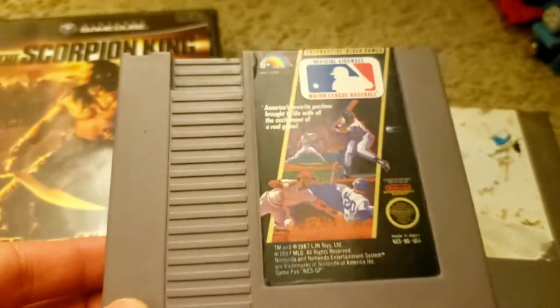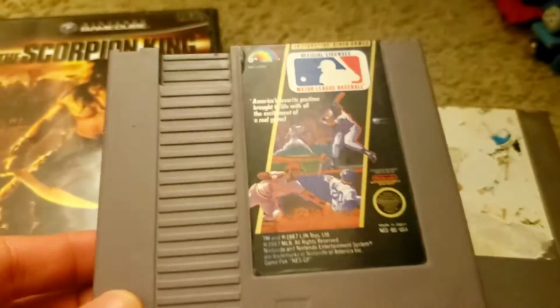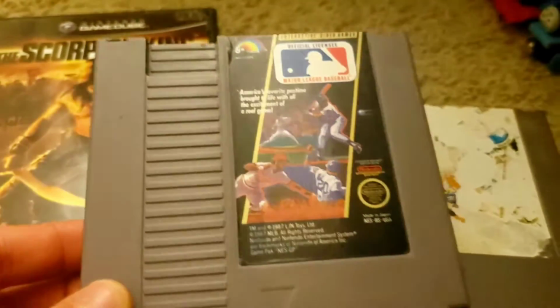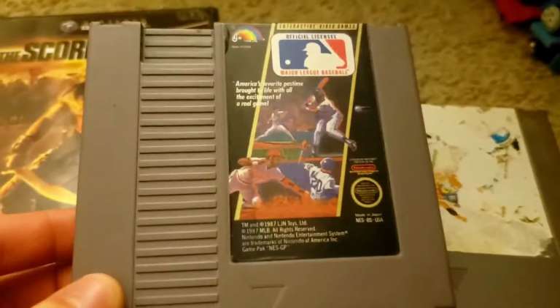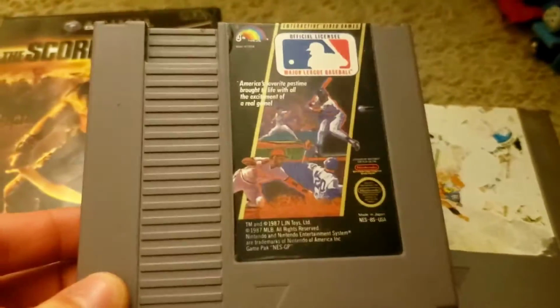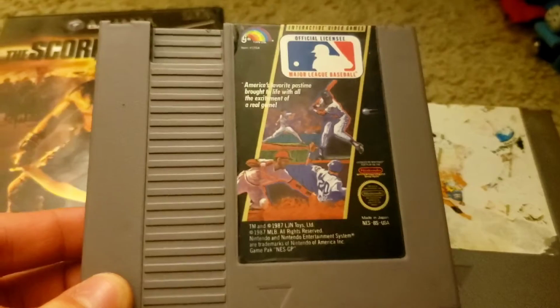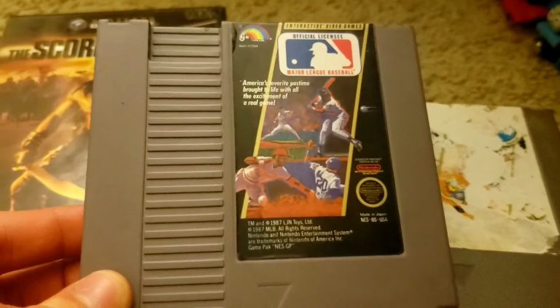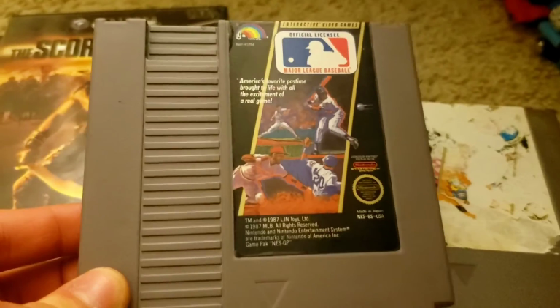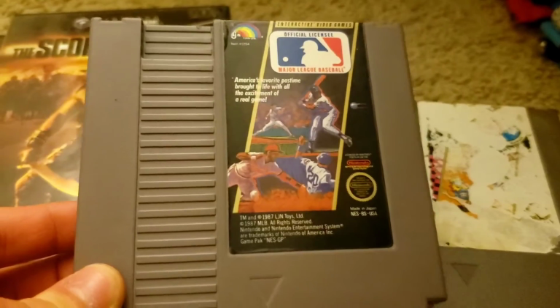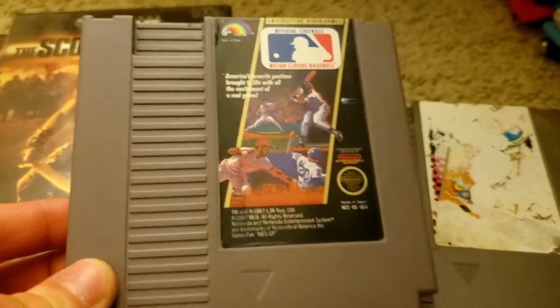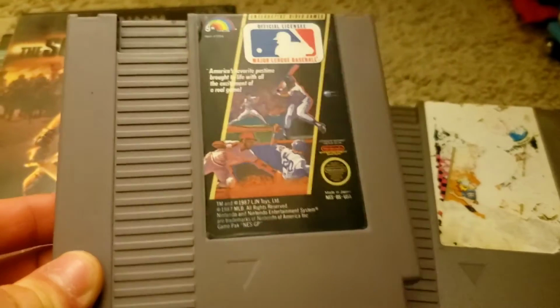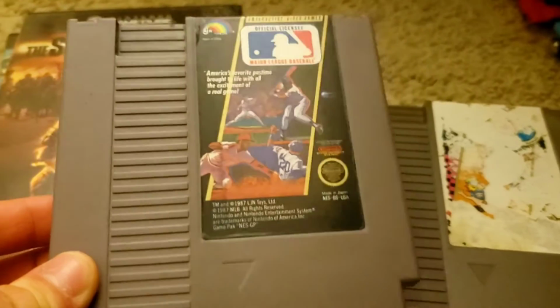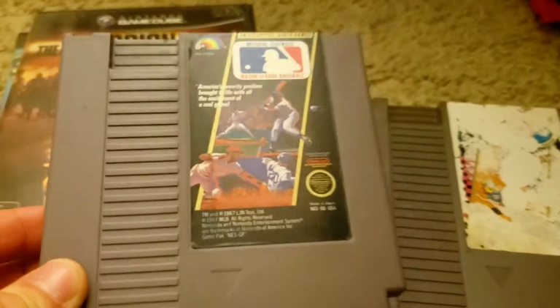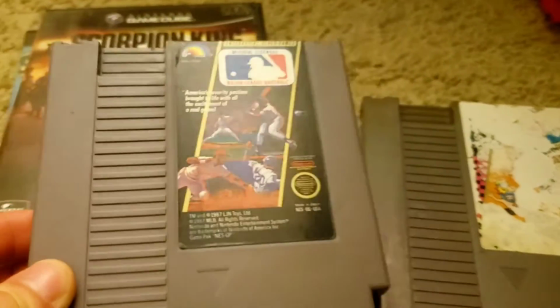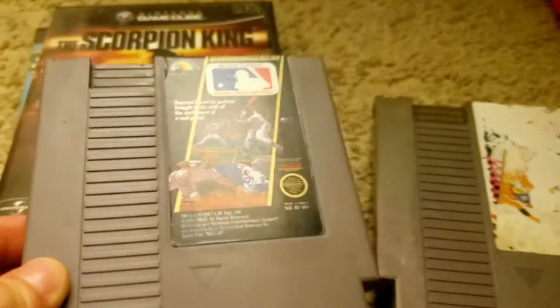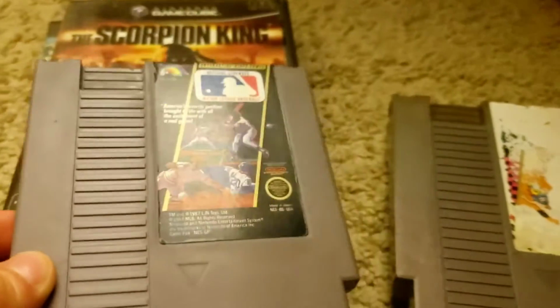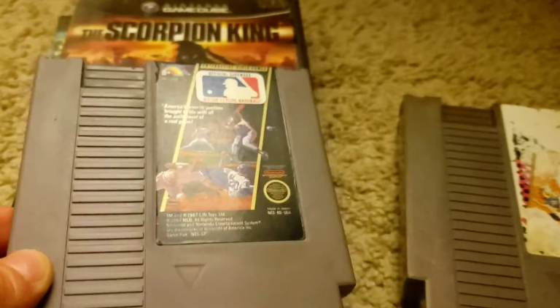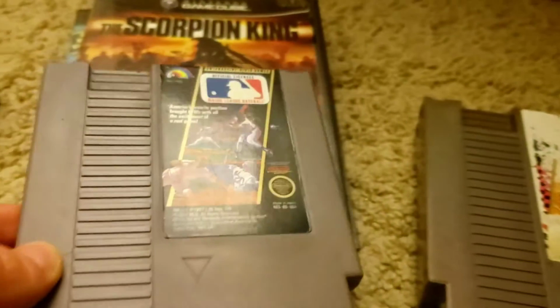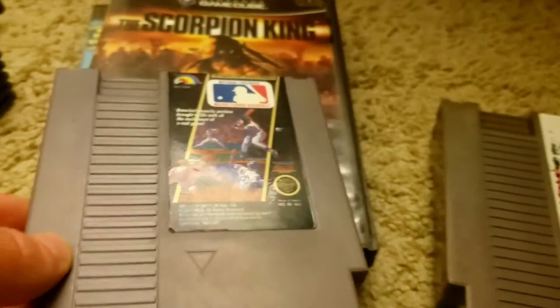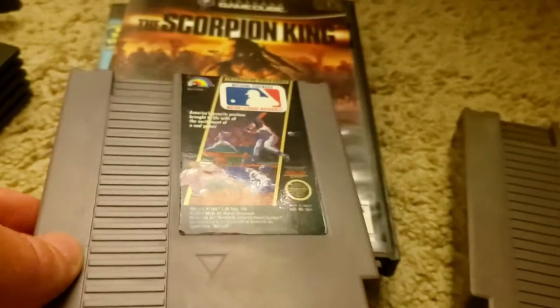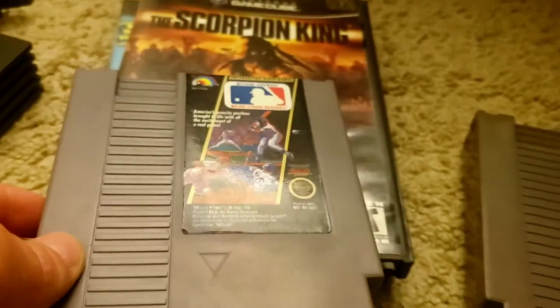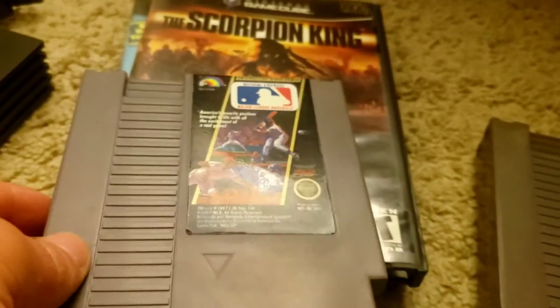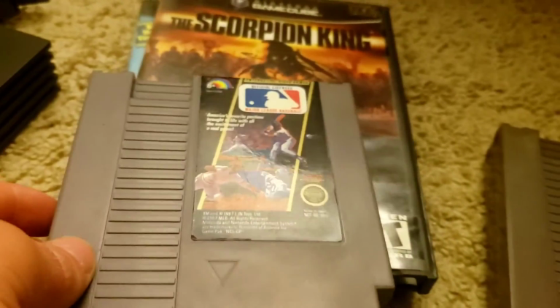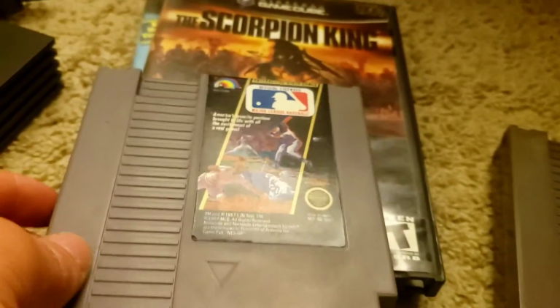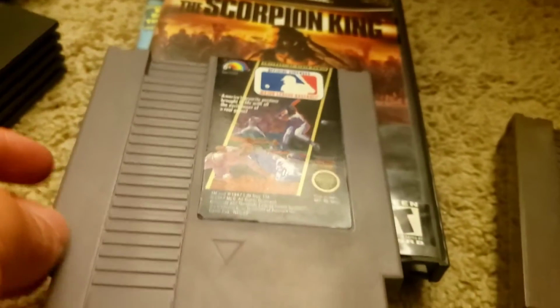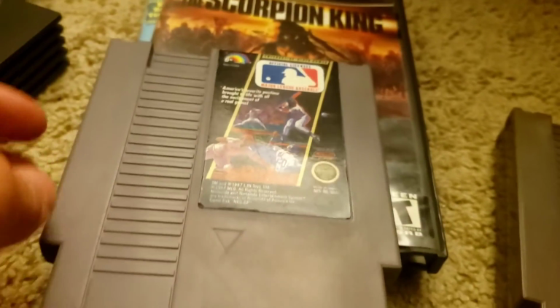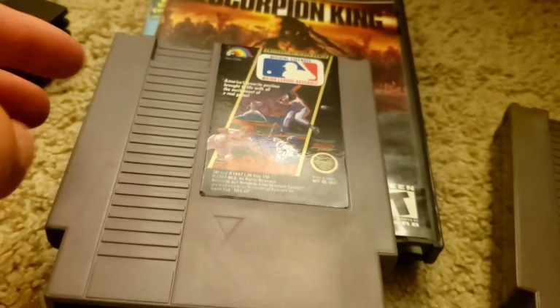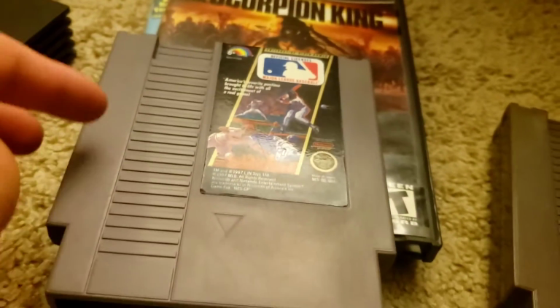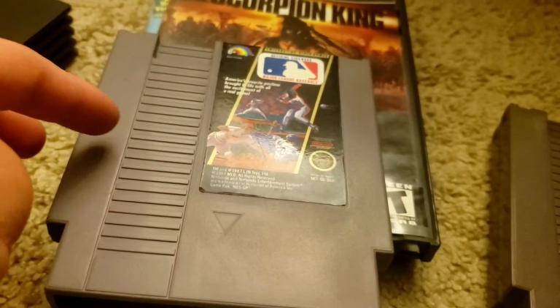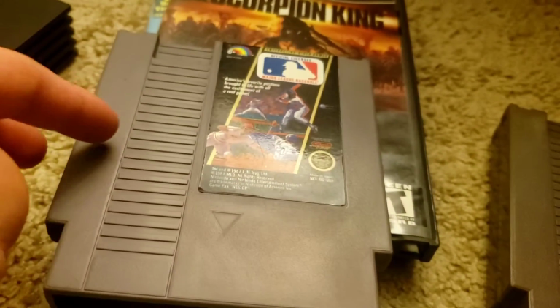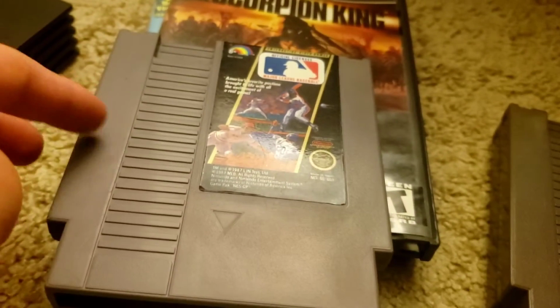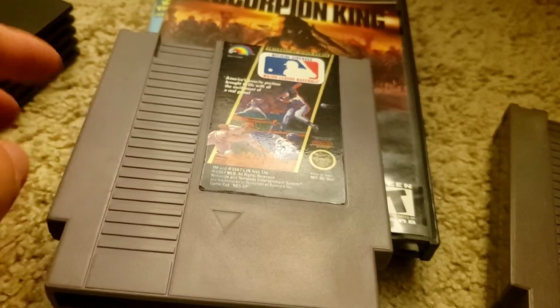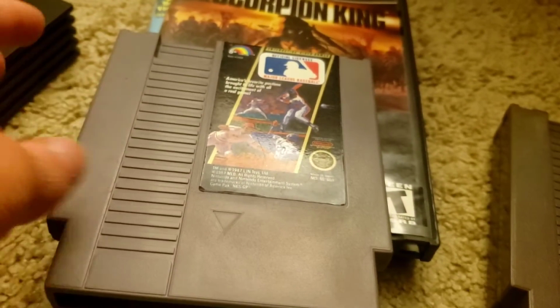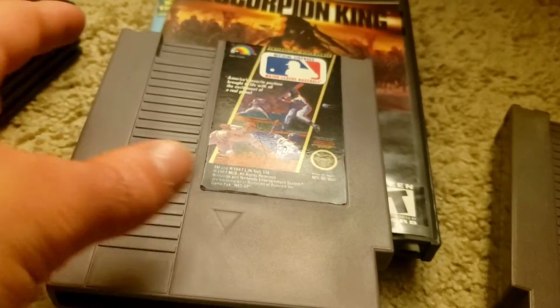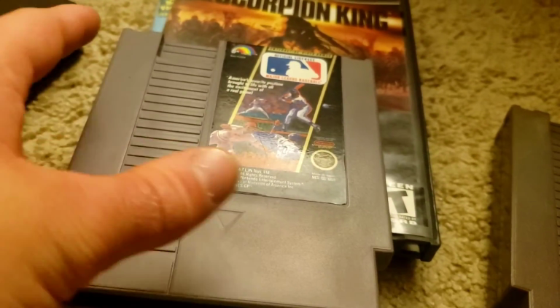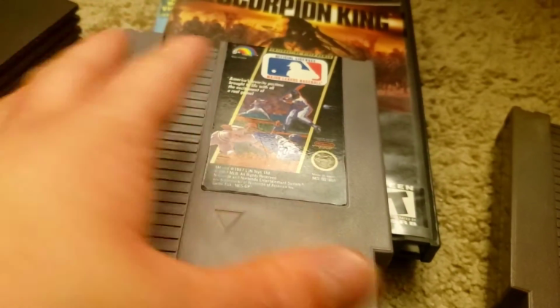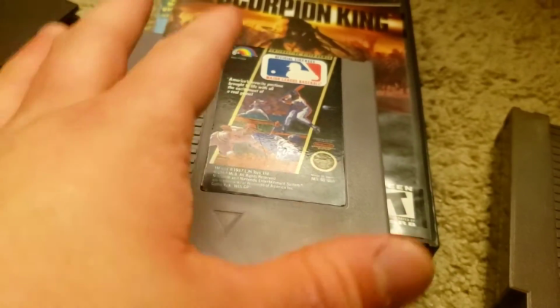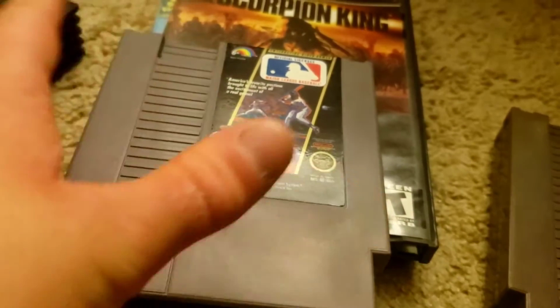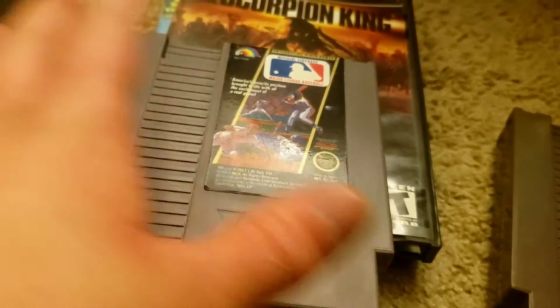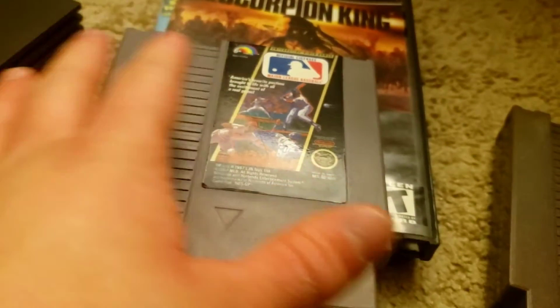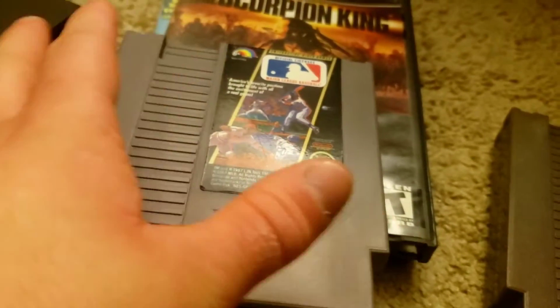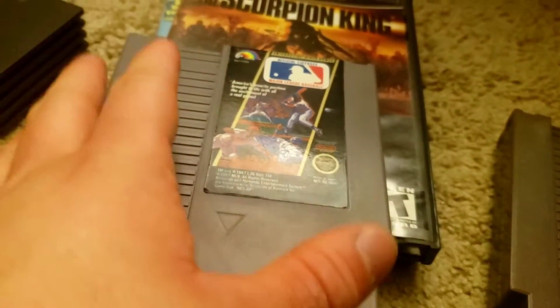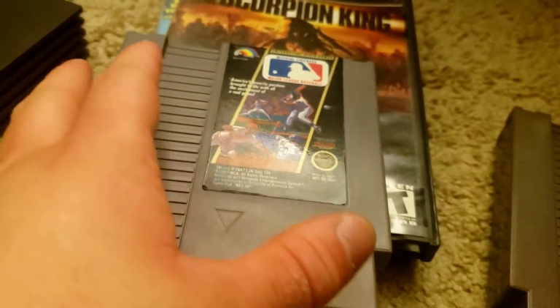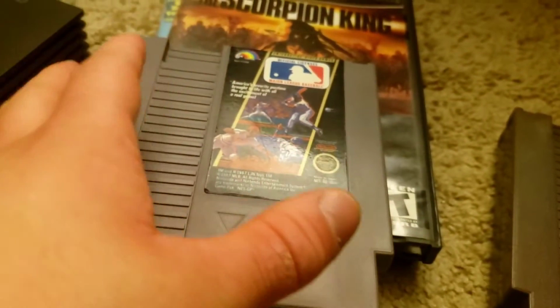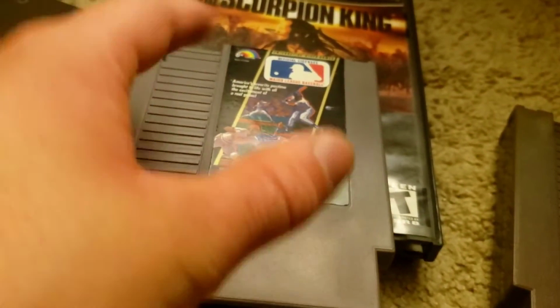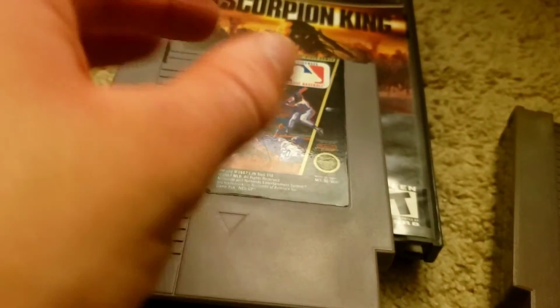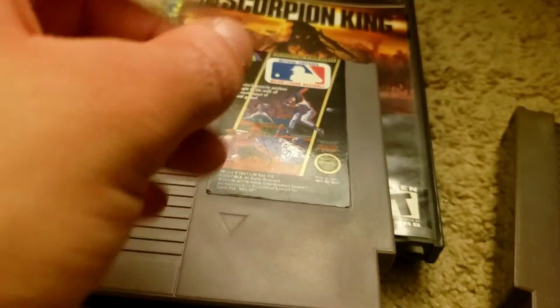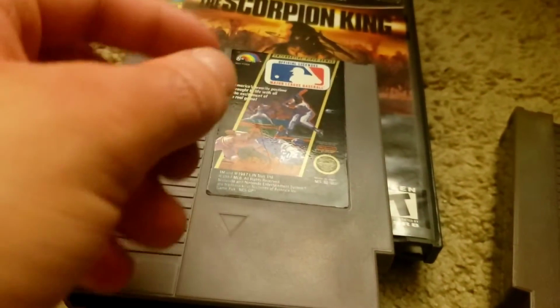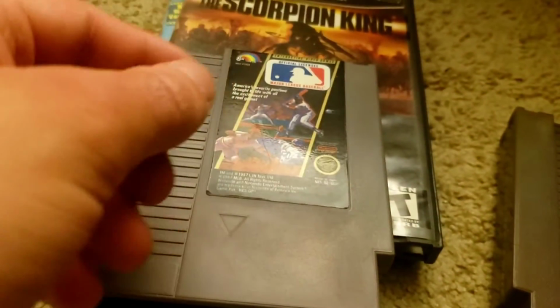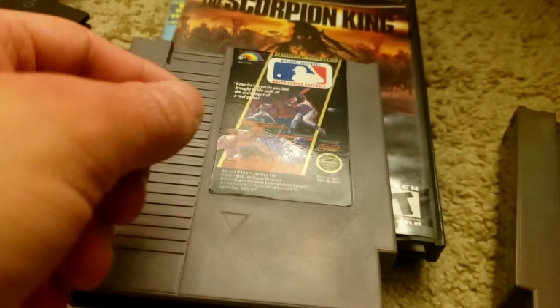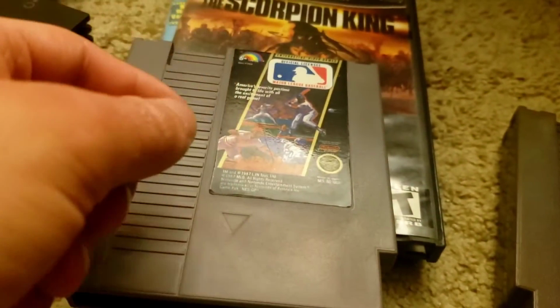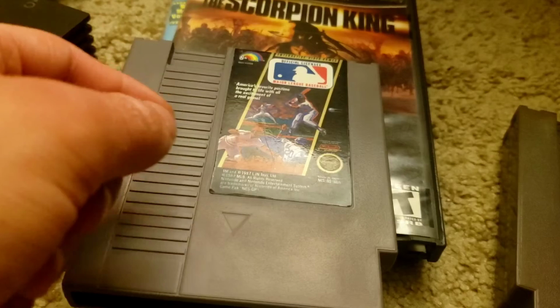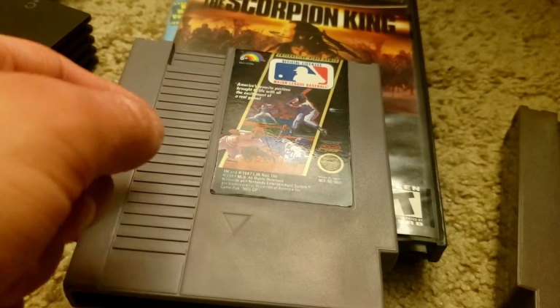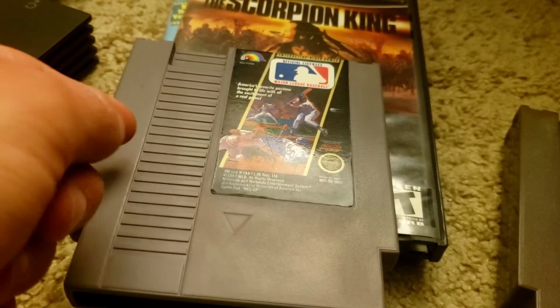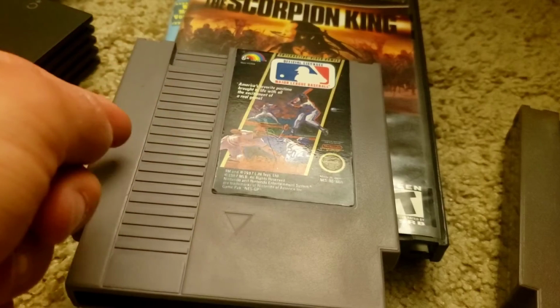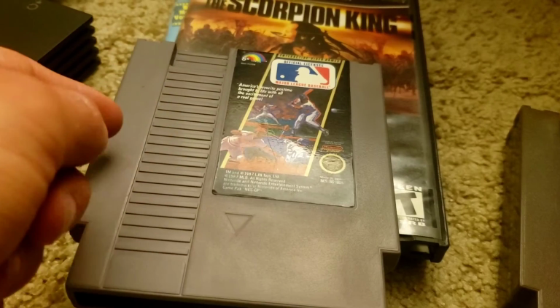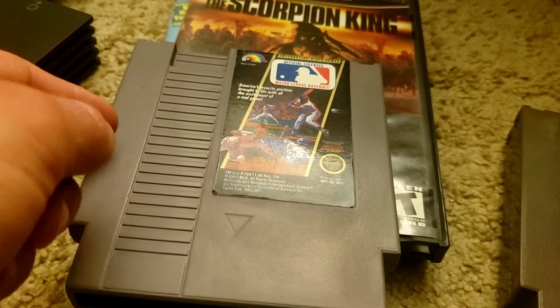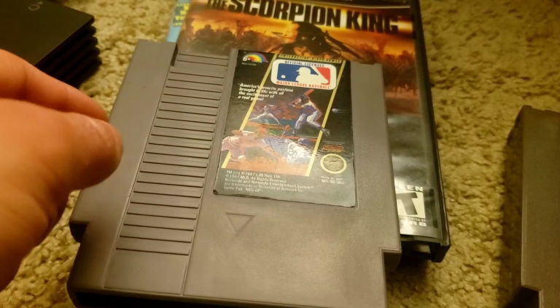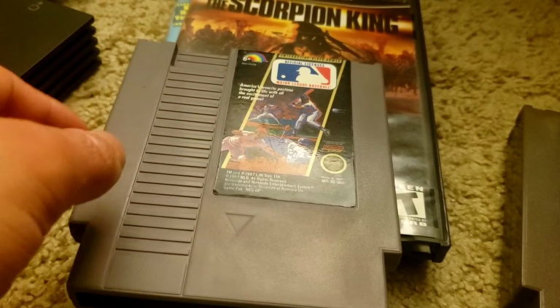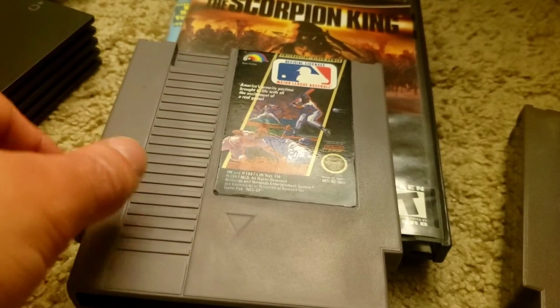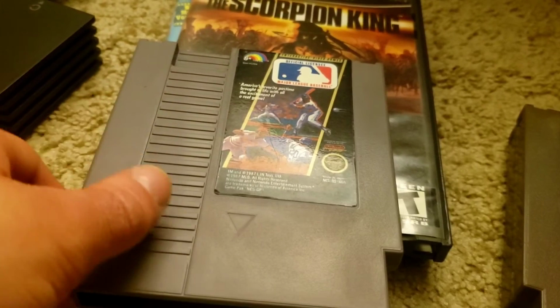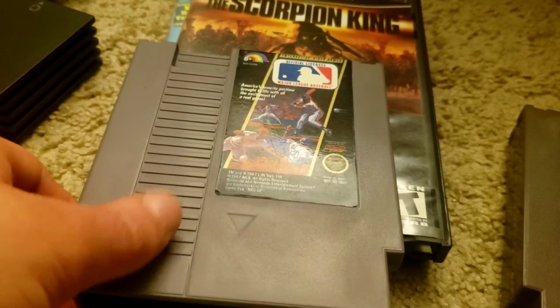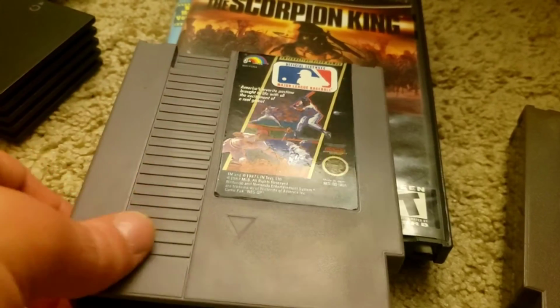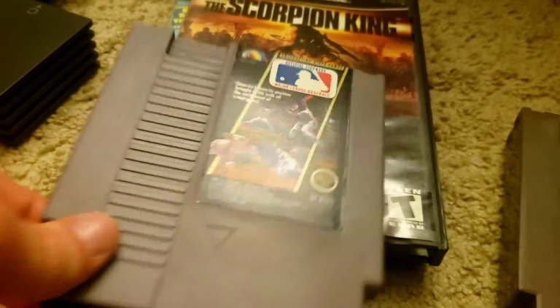I did a video a while back where I actually restored this cartridge — it has spray paint all over it. I'll leave a link in the description below.